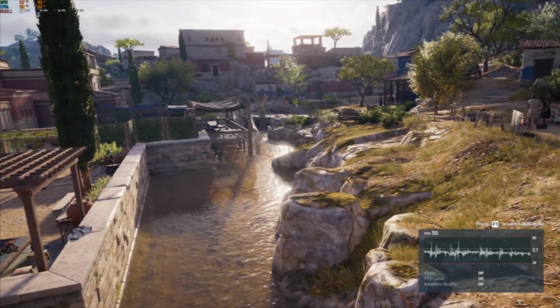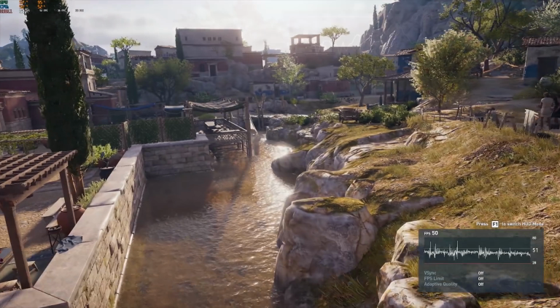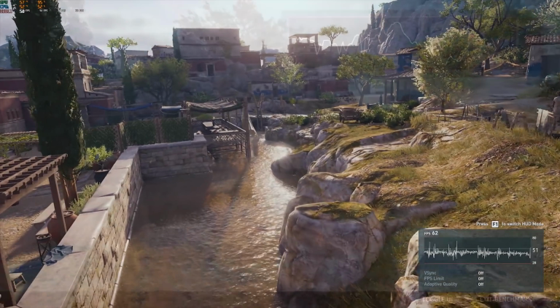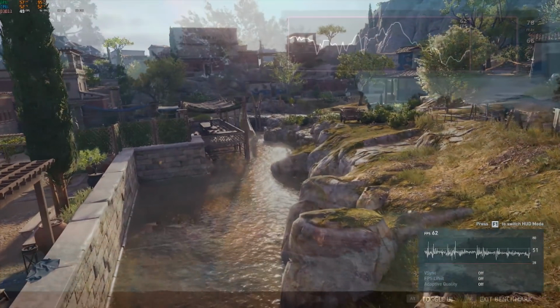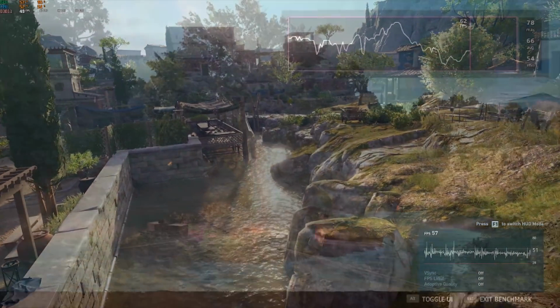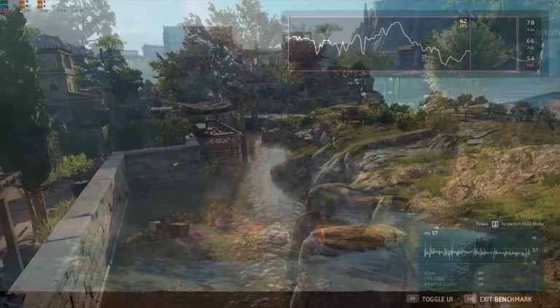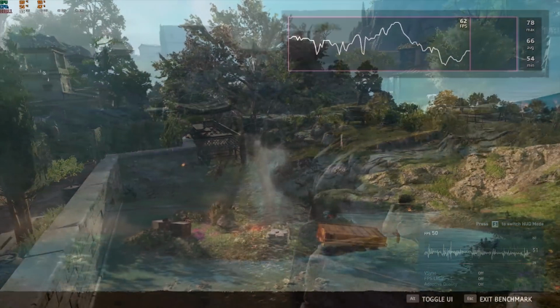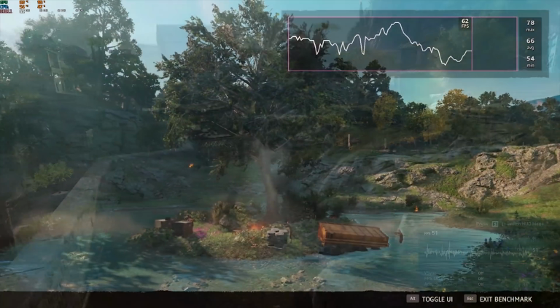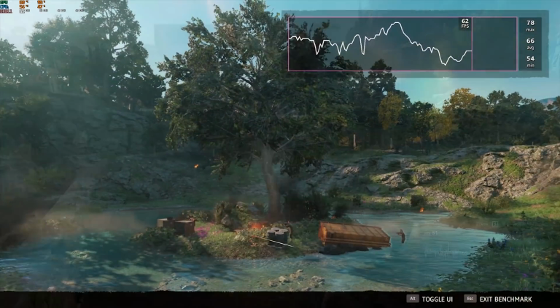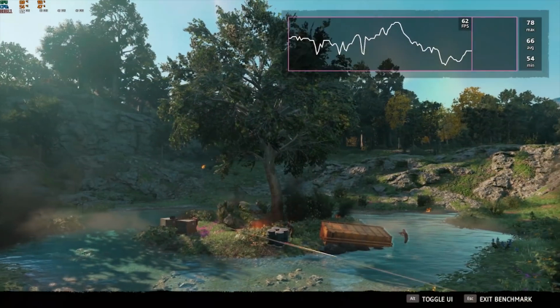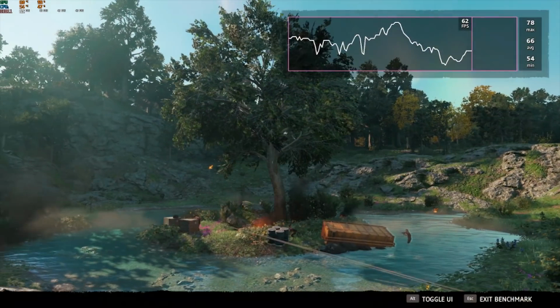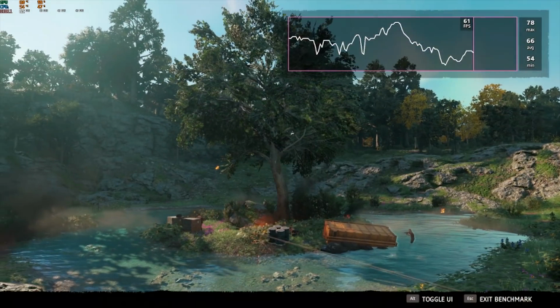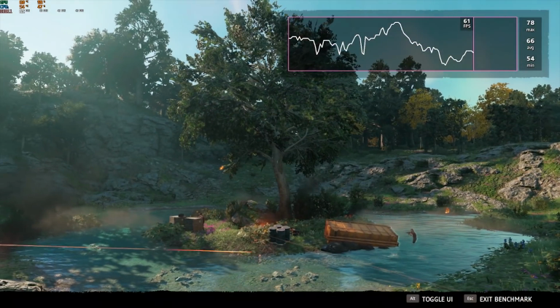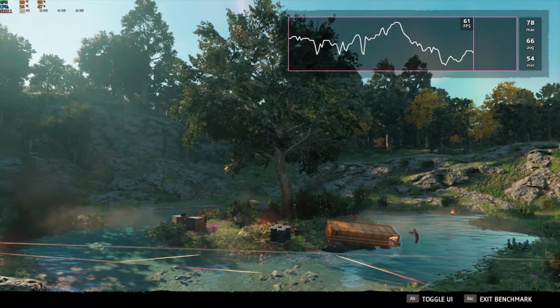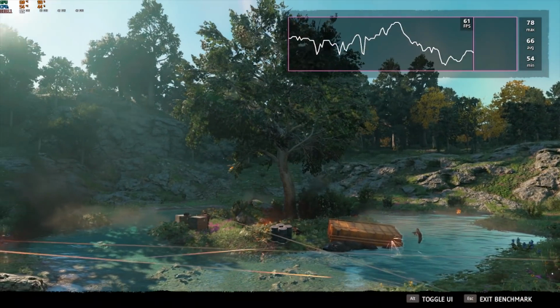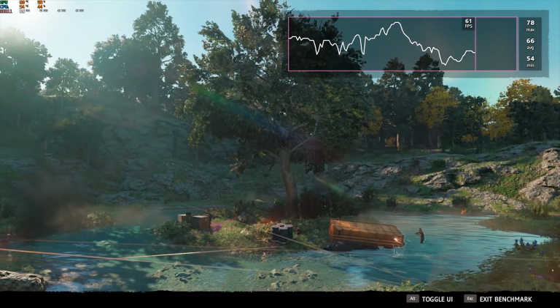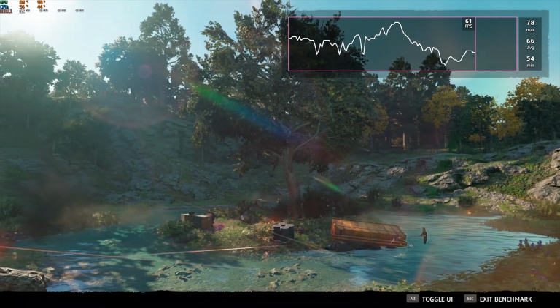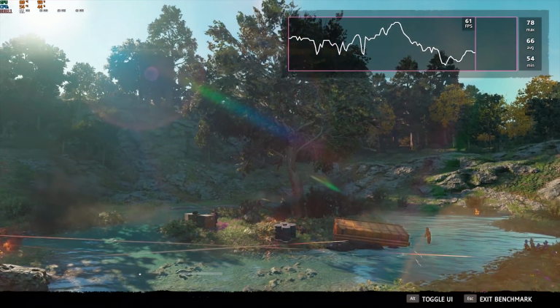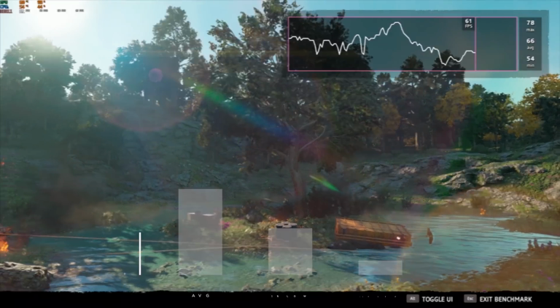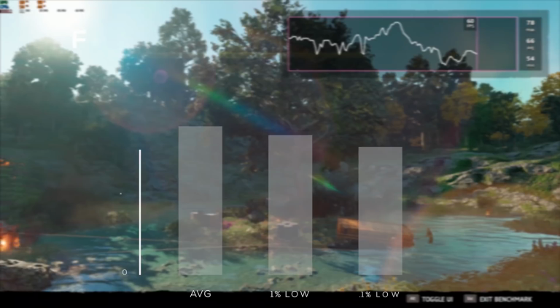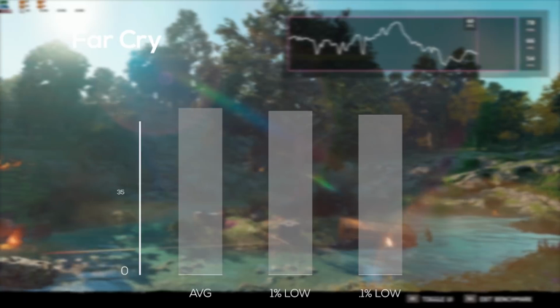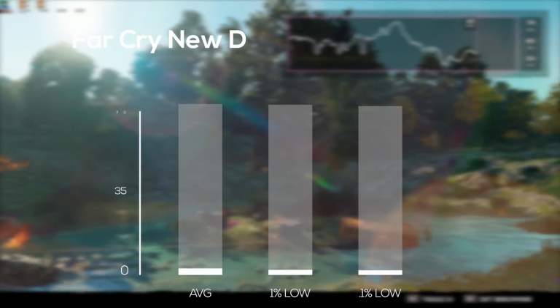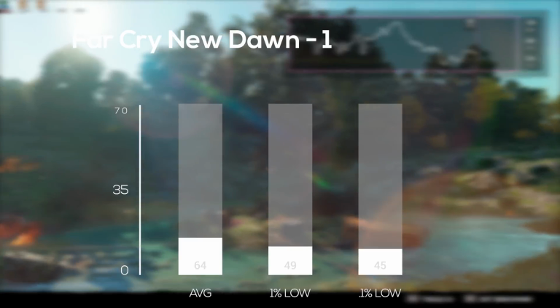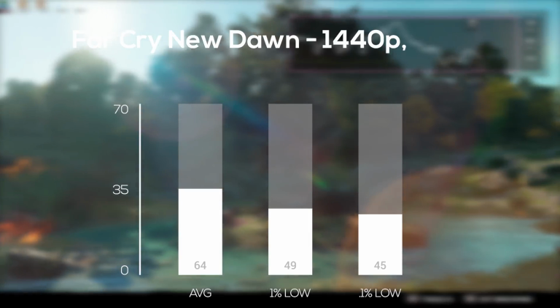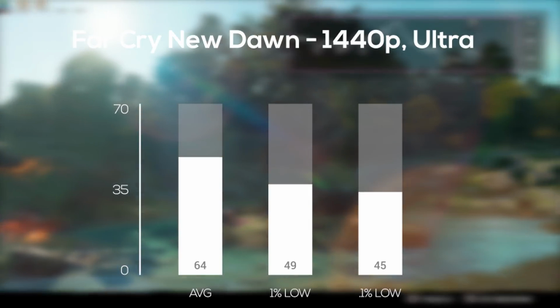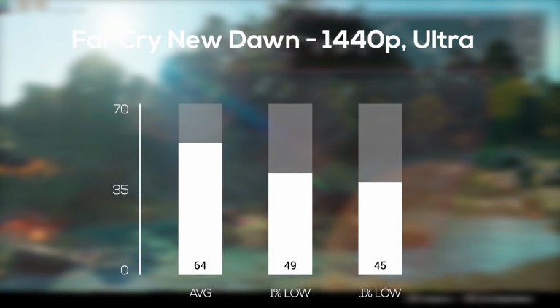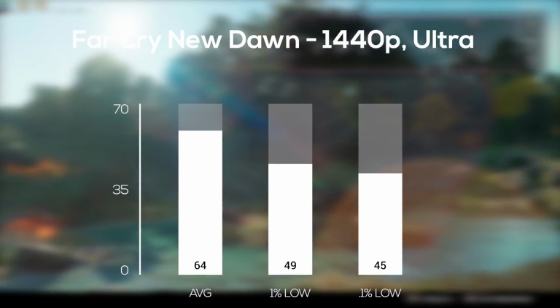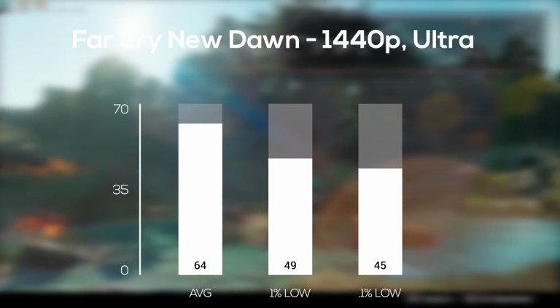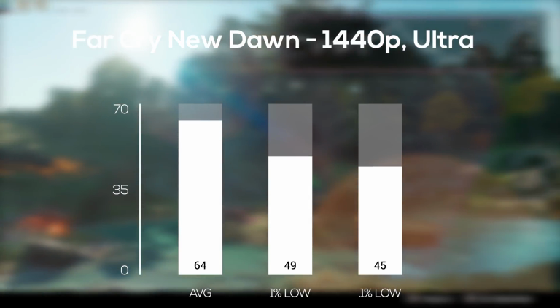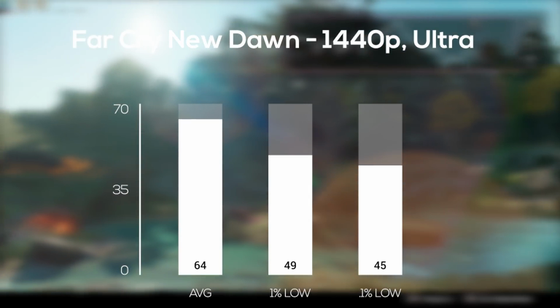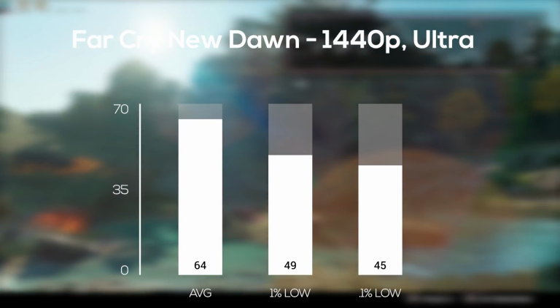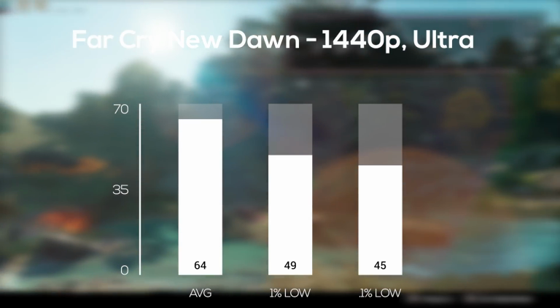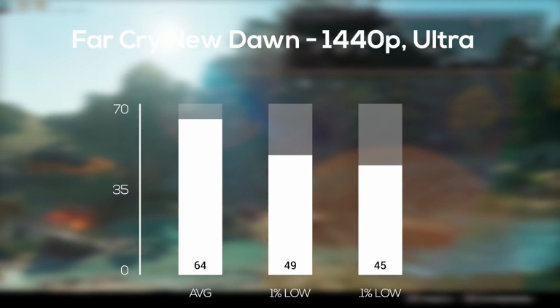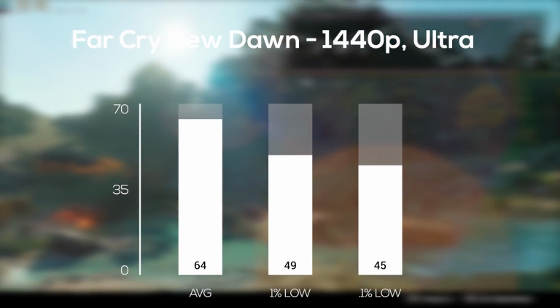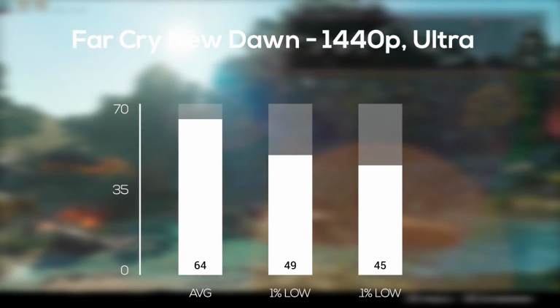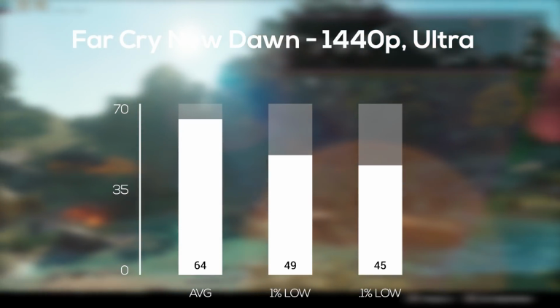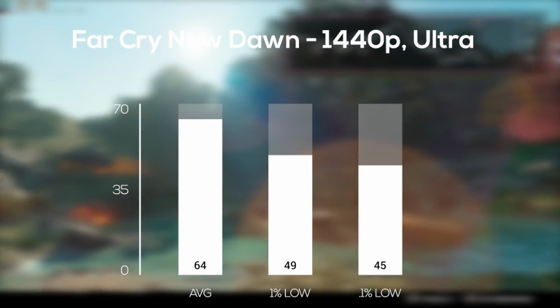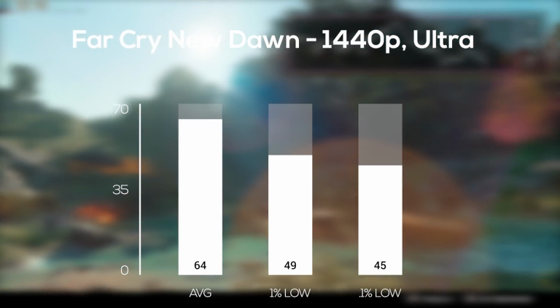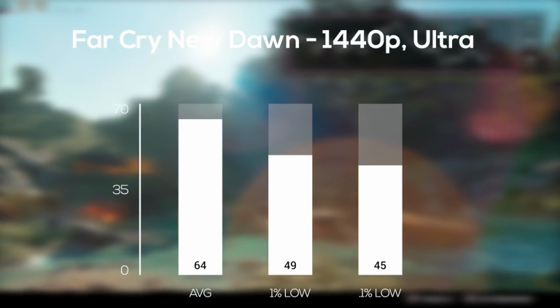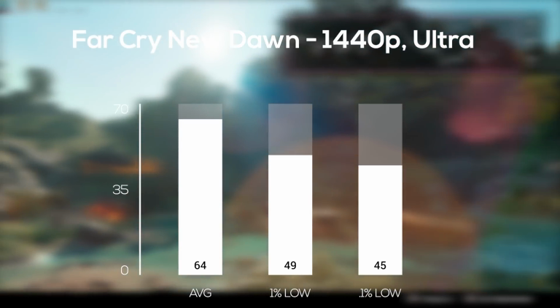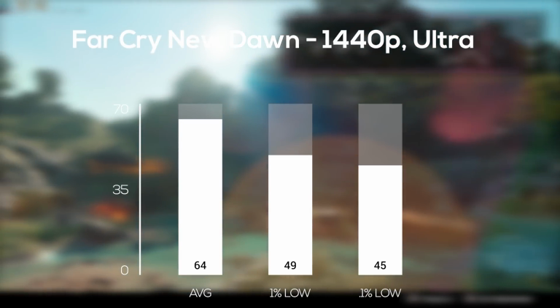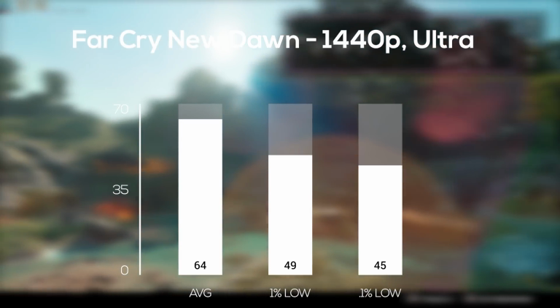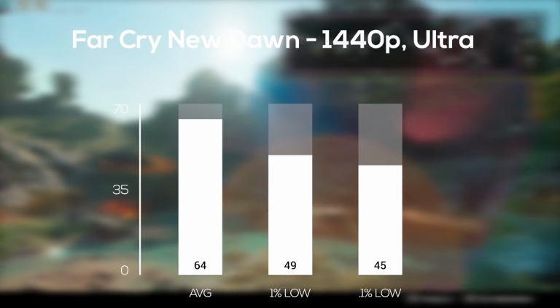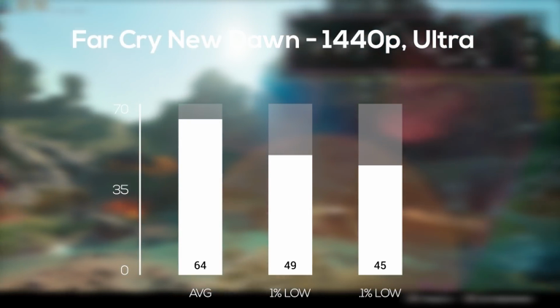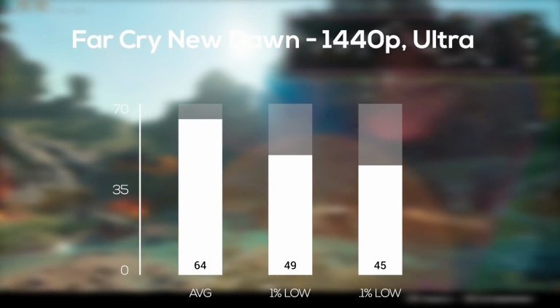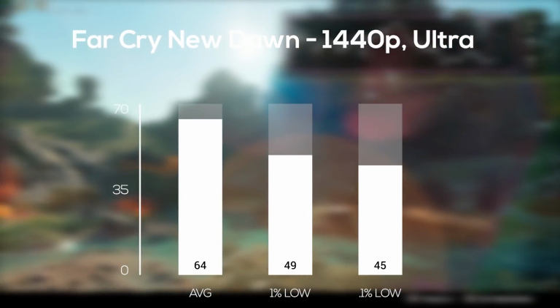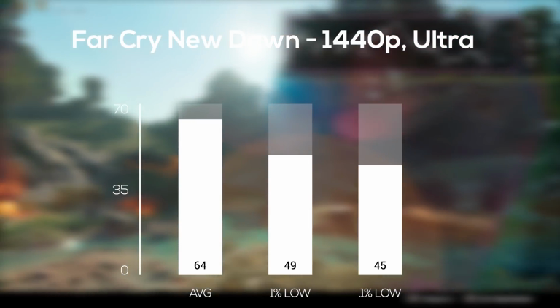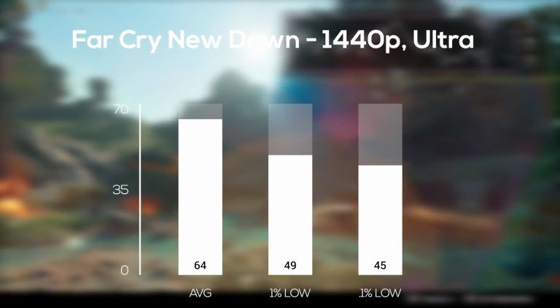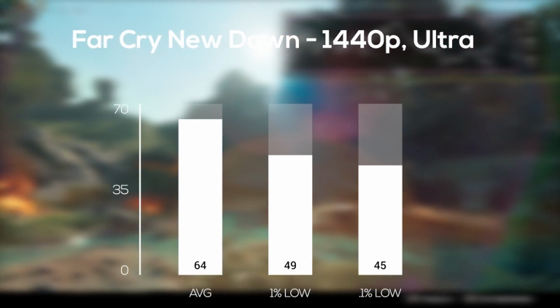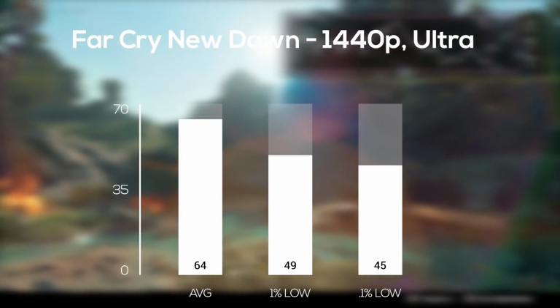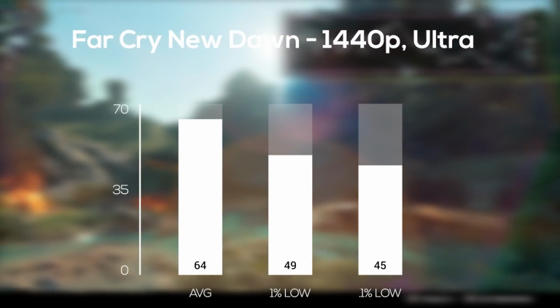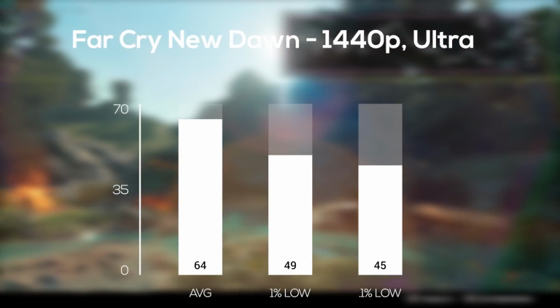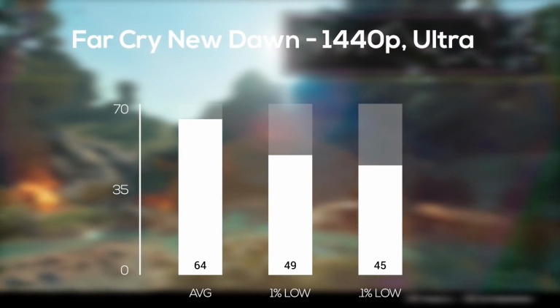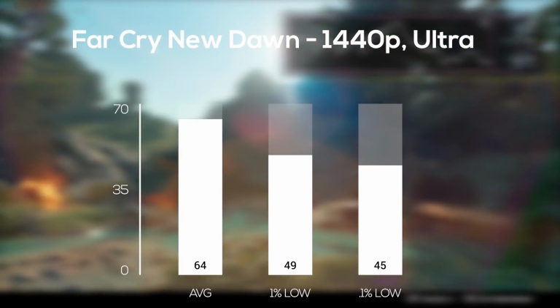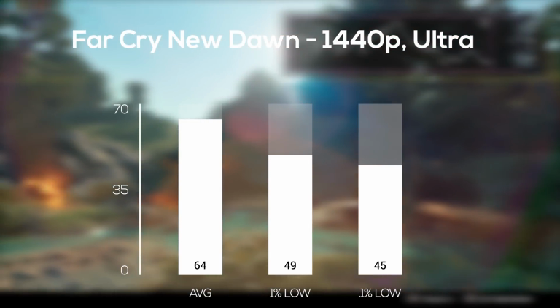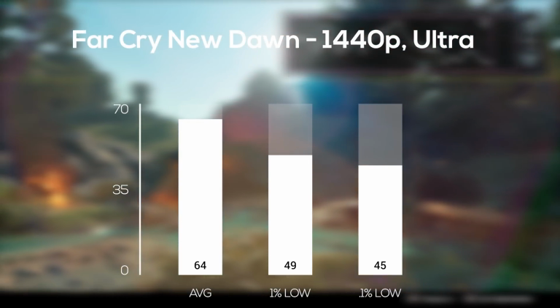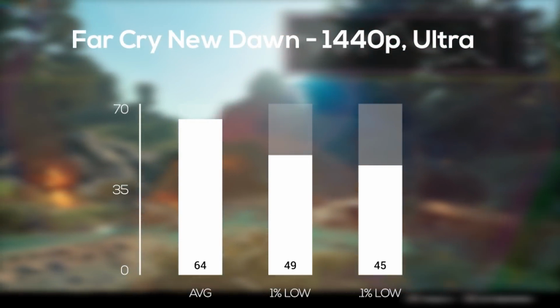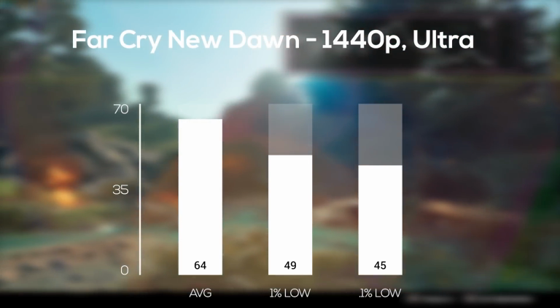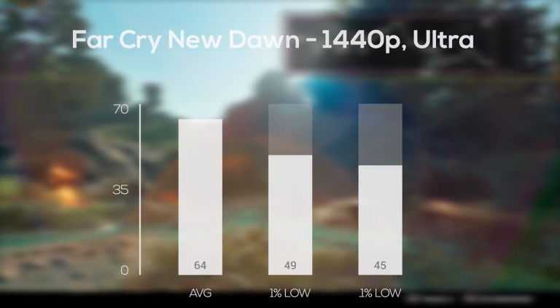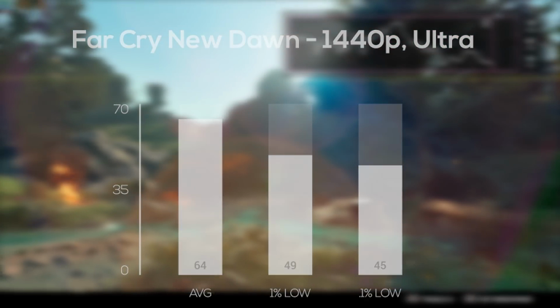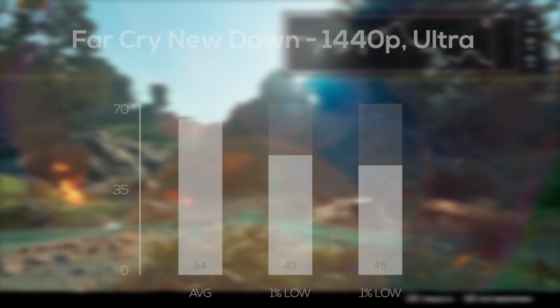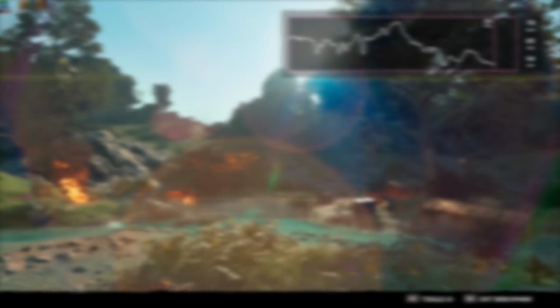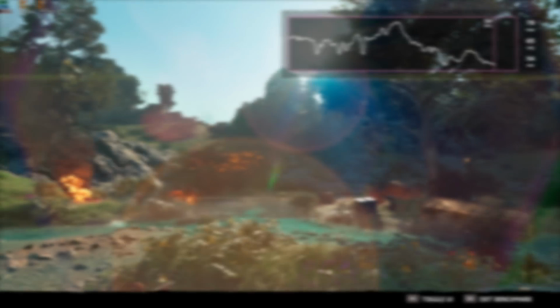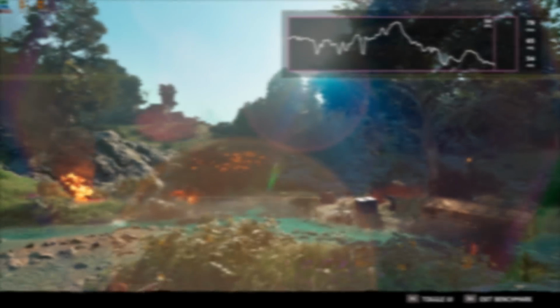Following that was the brand new Far Cry New Dawn, and with its built-in benchmarking tool in 1440p and ultra settings, I averaged just over our target 60 FPS mark.